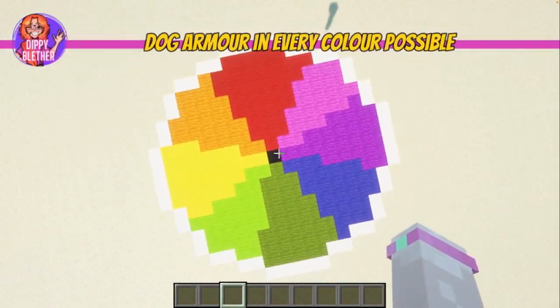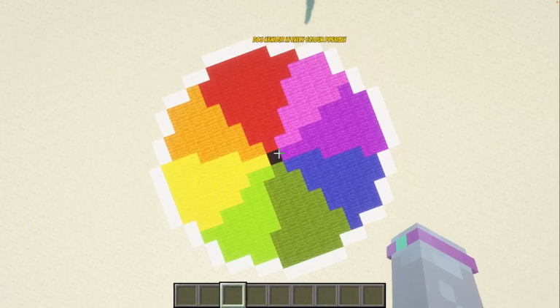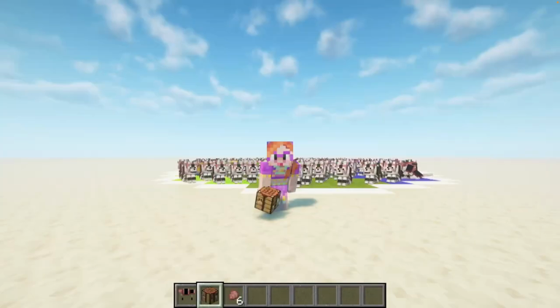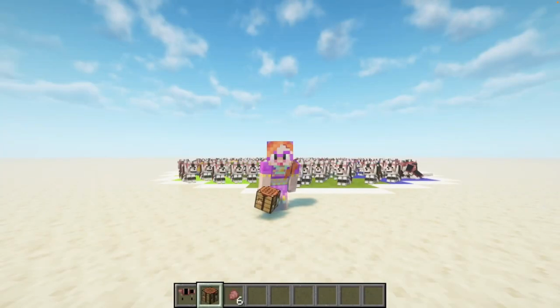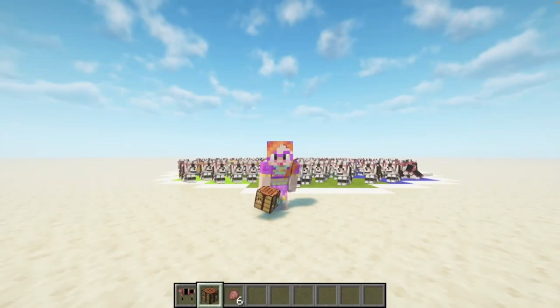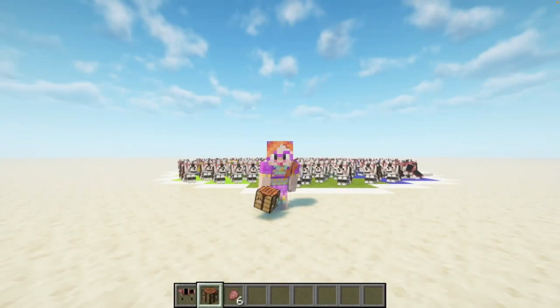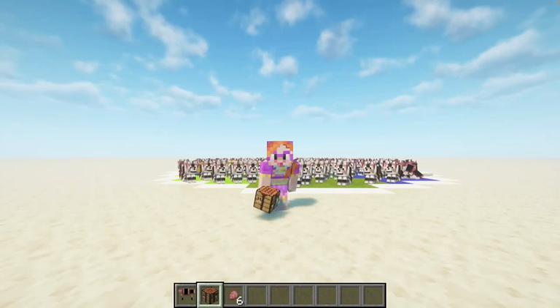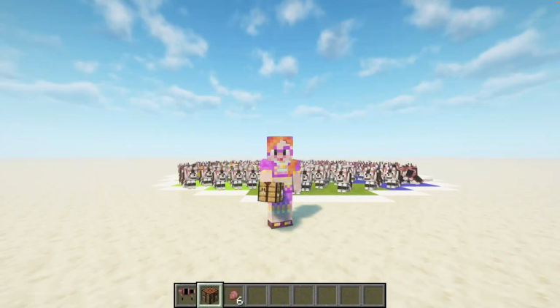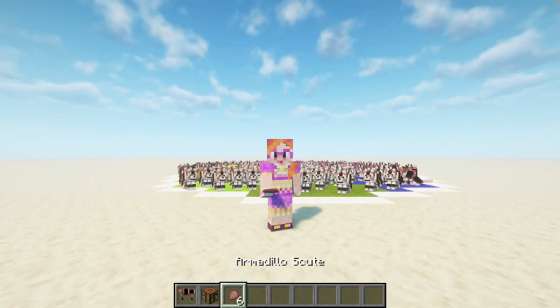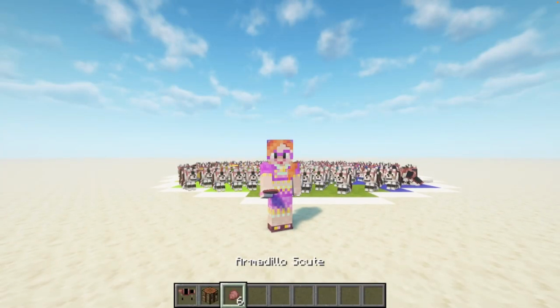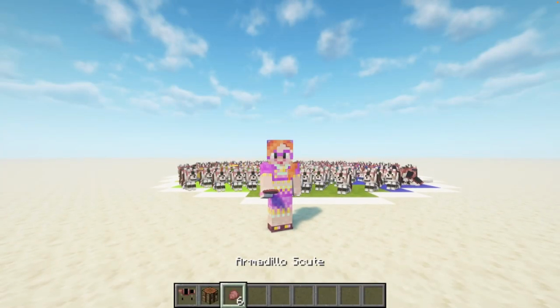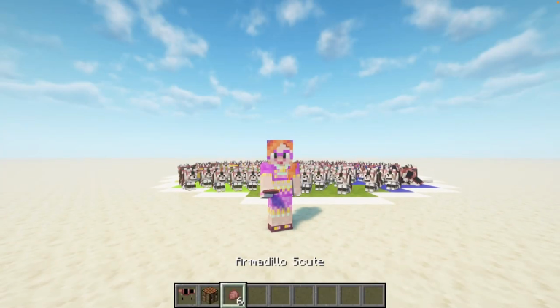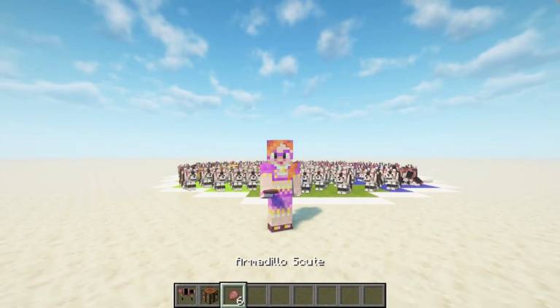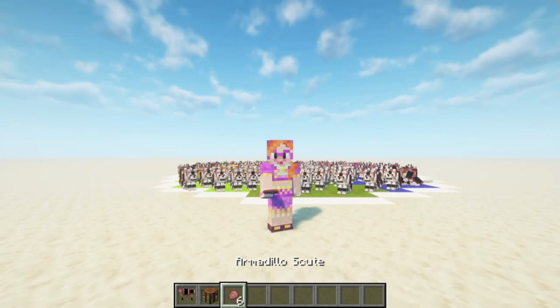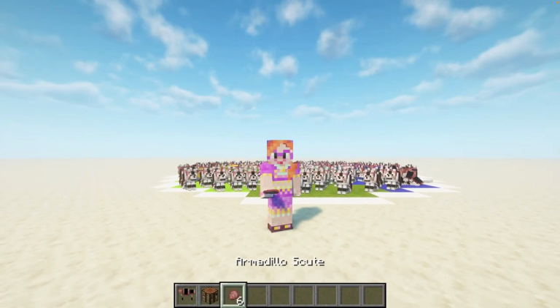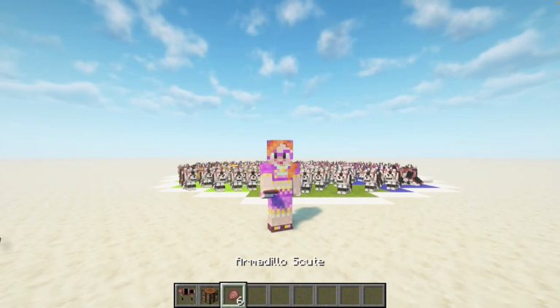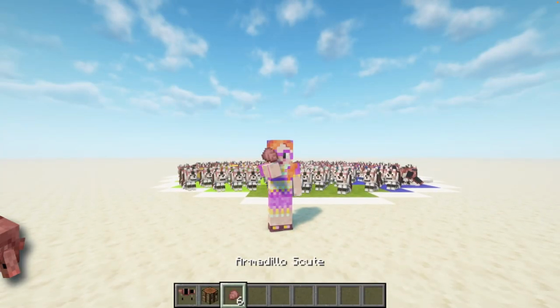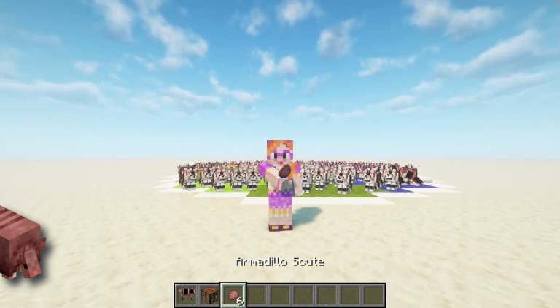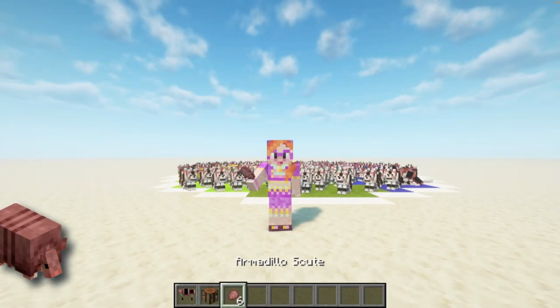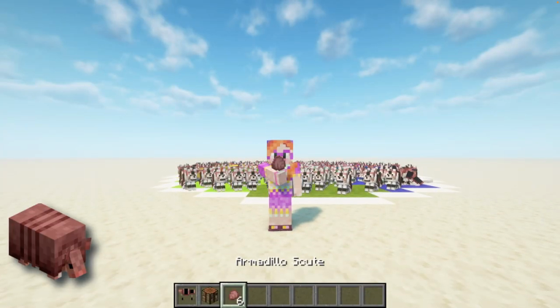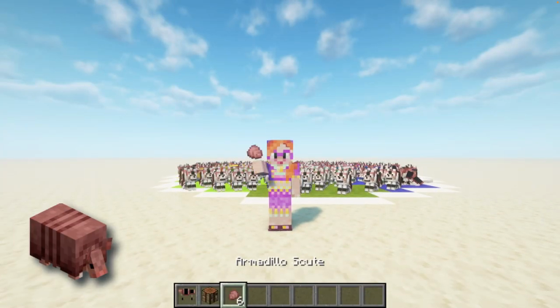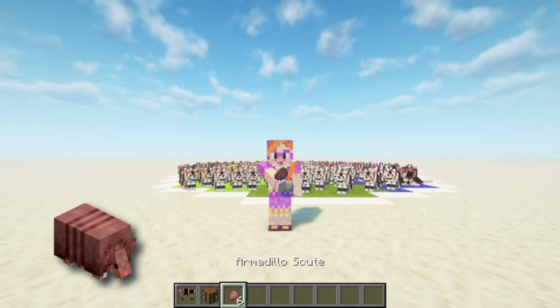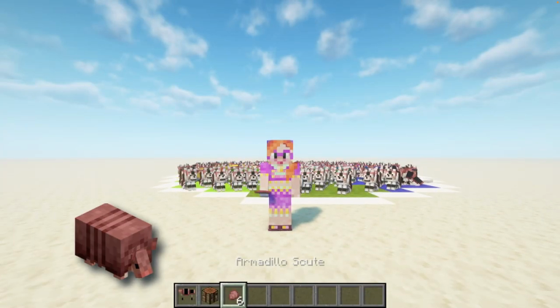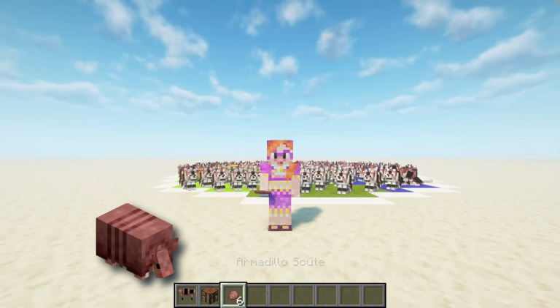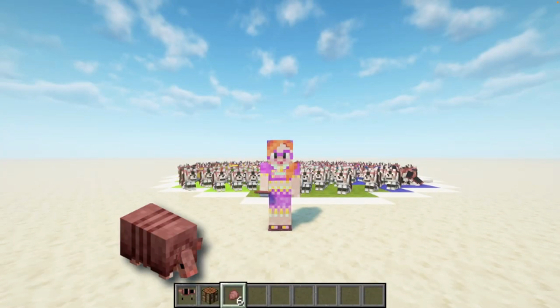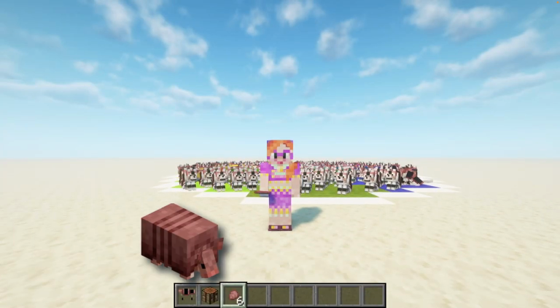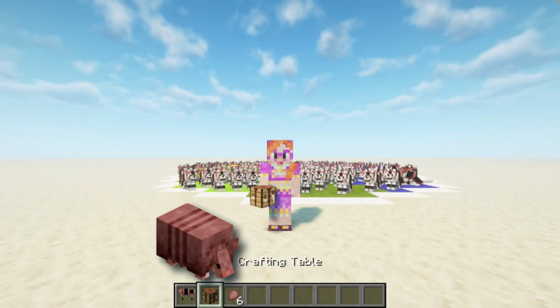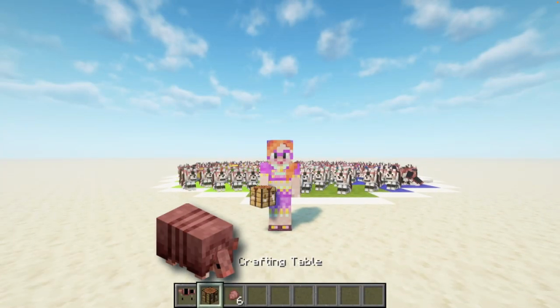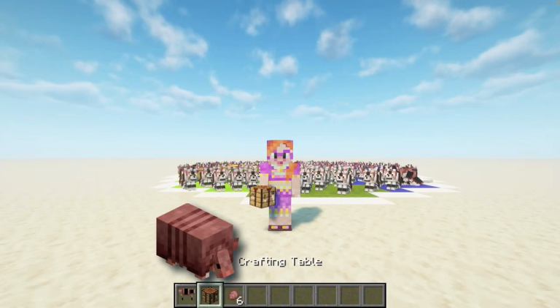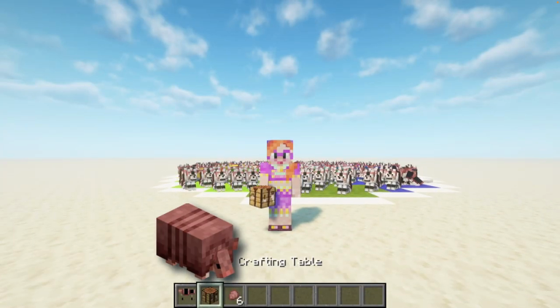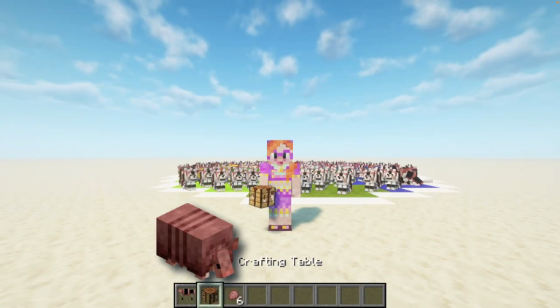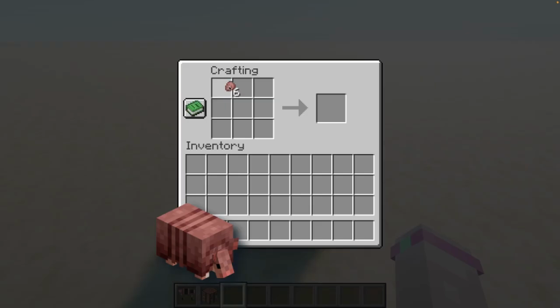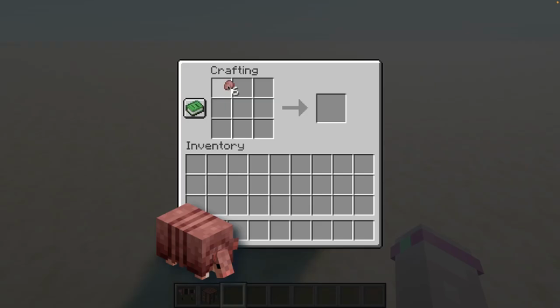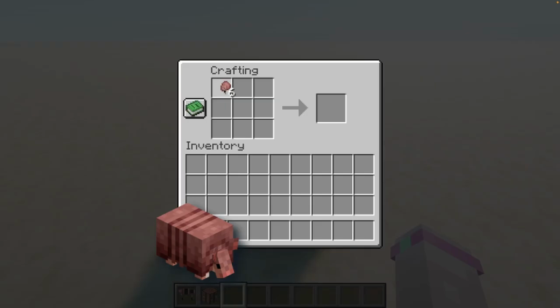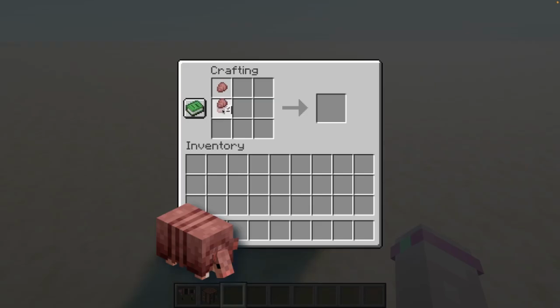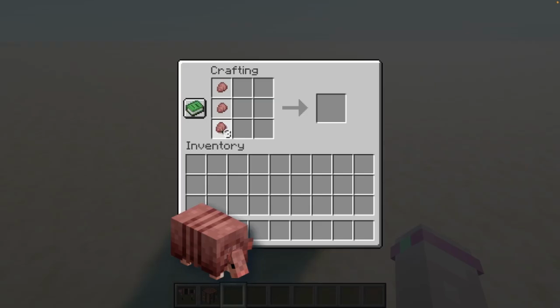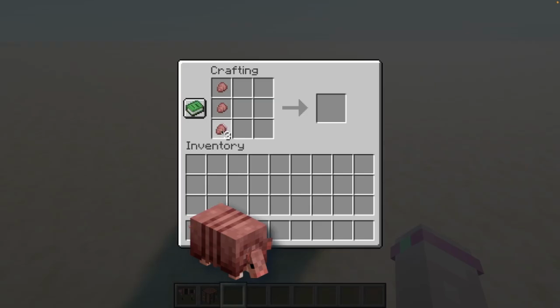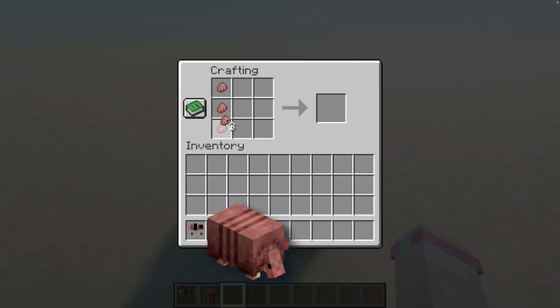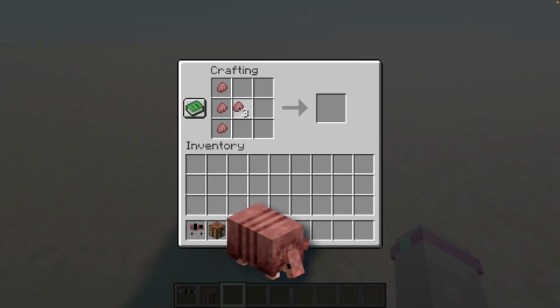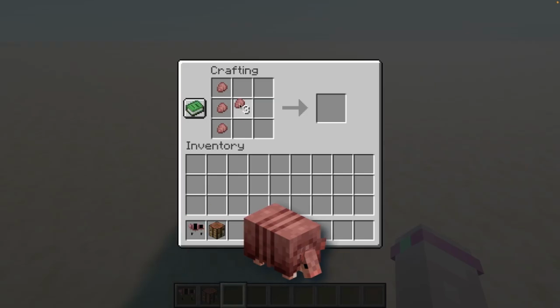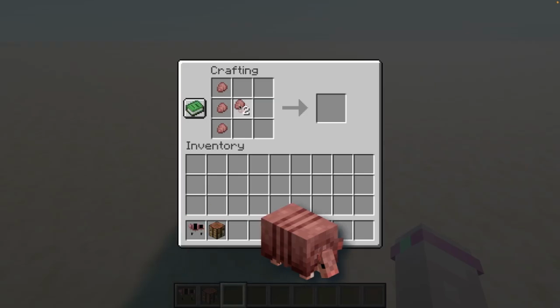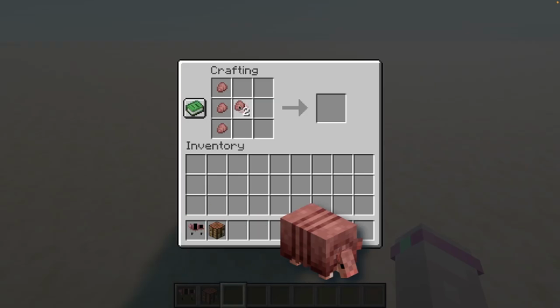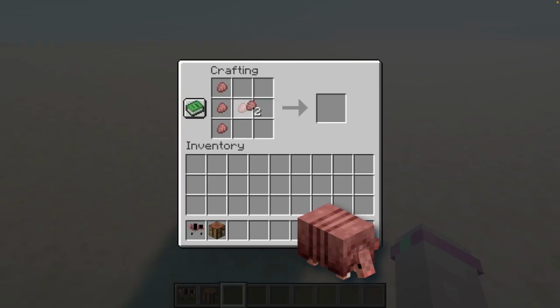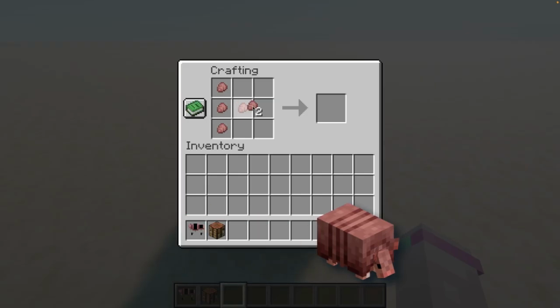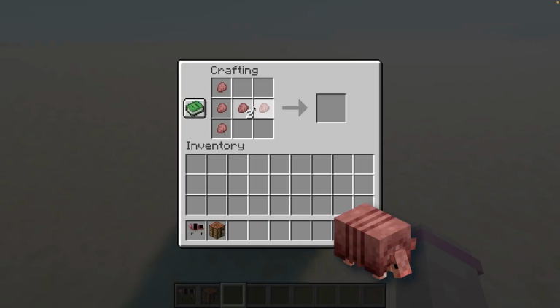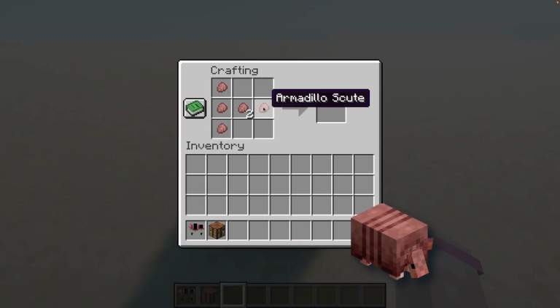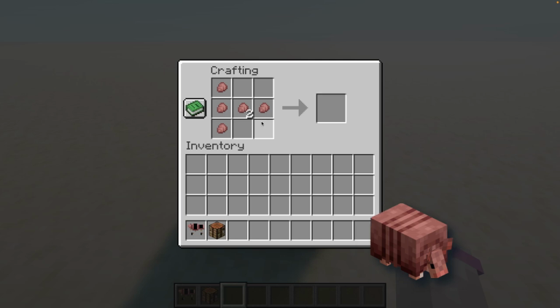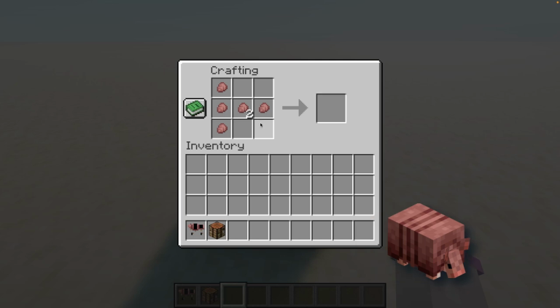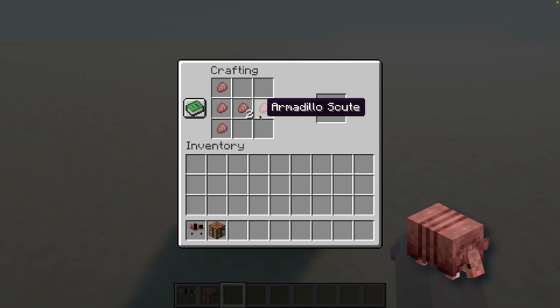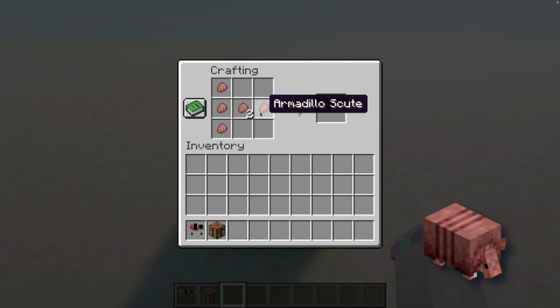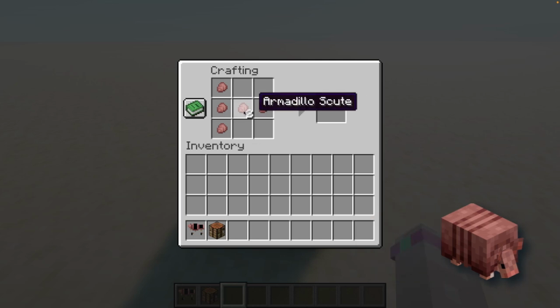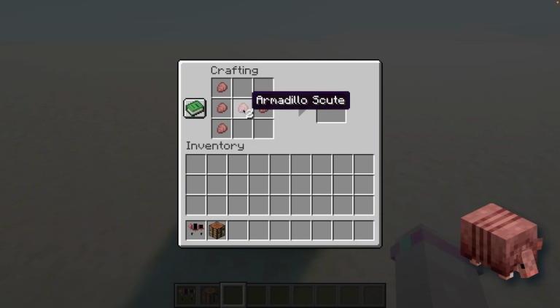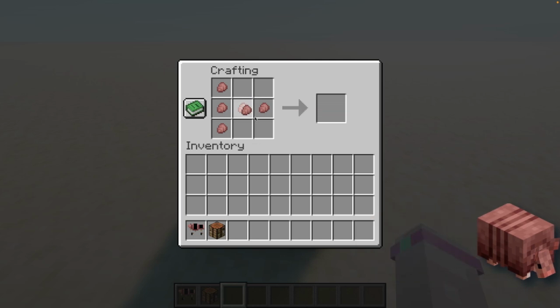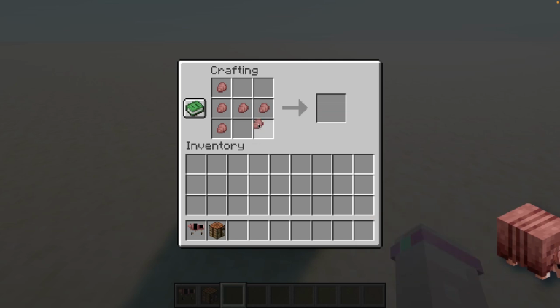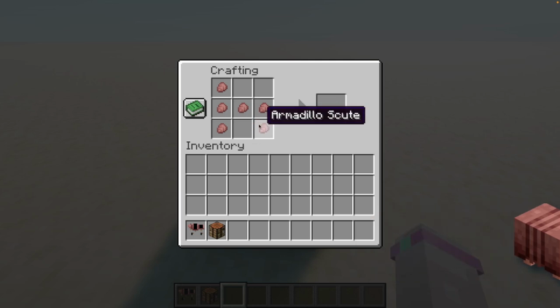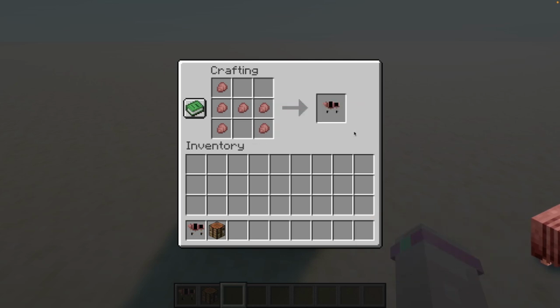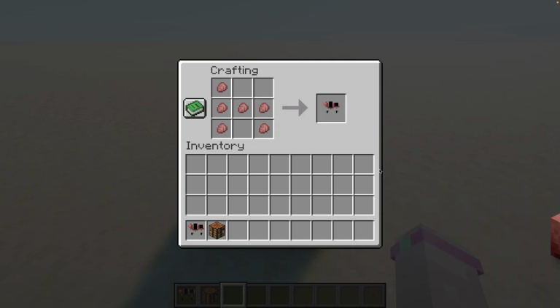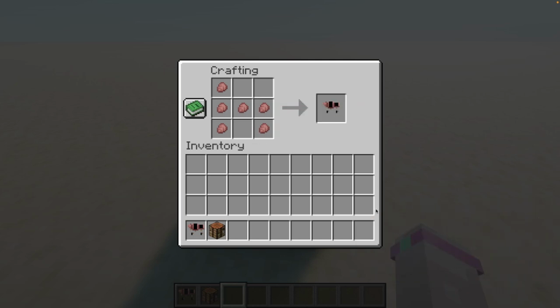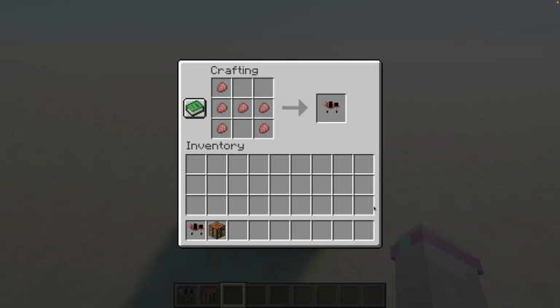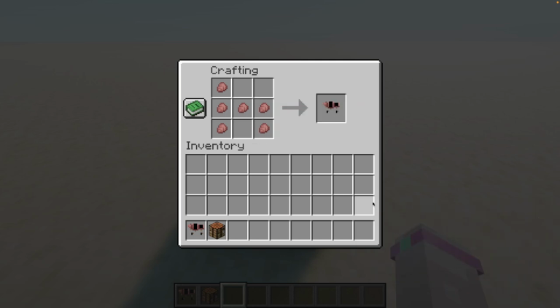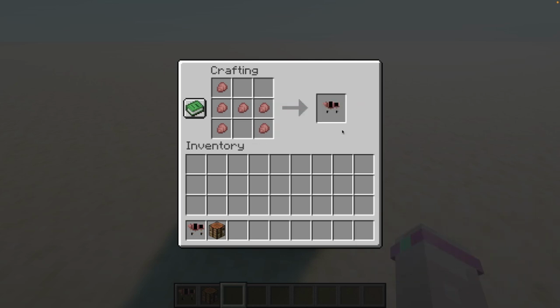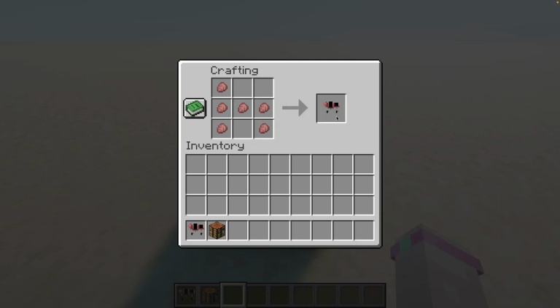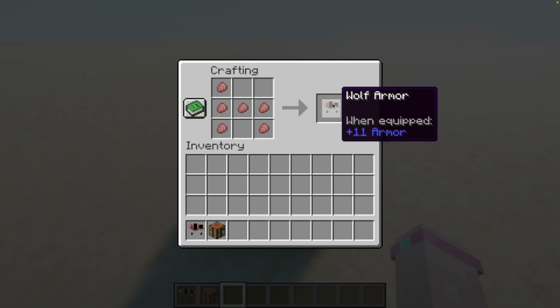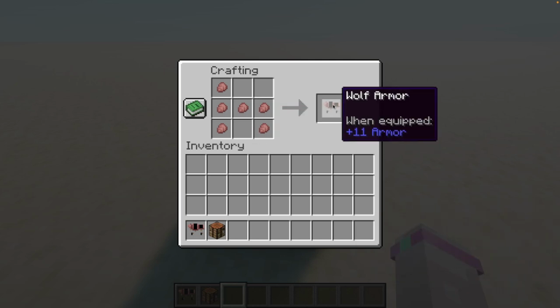You make dog armor from armadillo scute on a crafting table. You just place six armadillo scute like this and that's it. And then you can dye it.